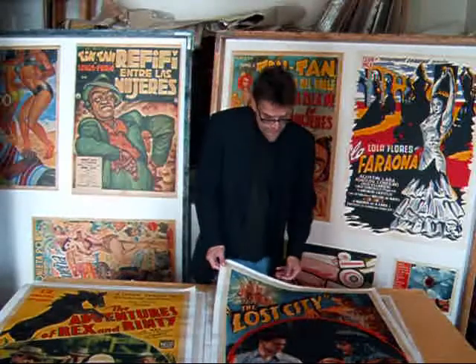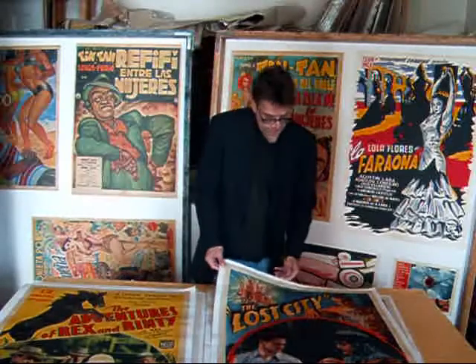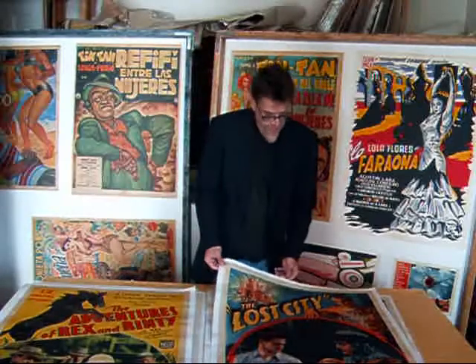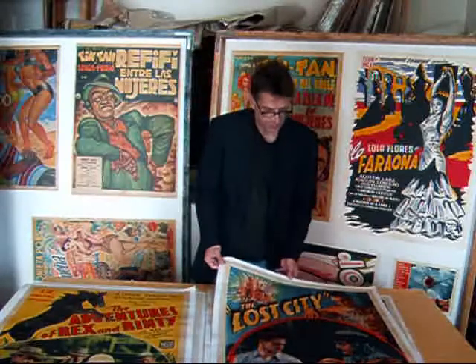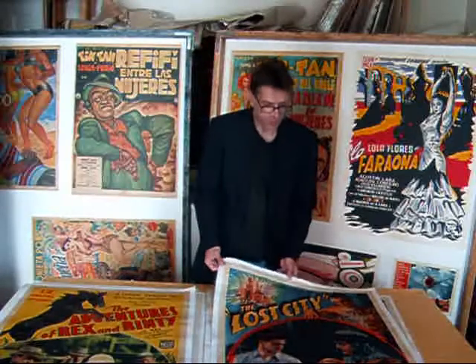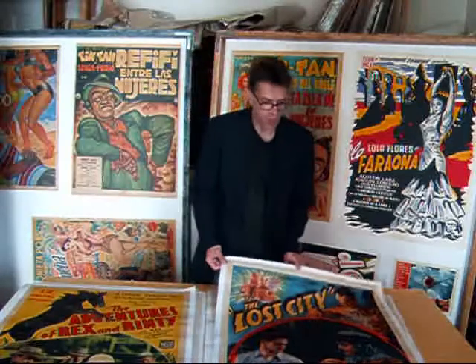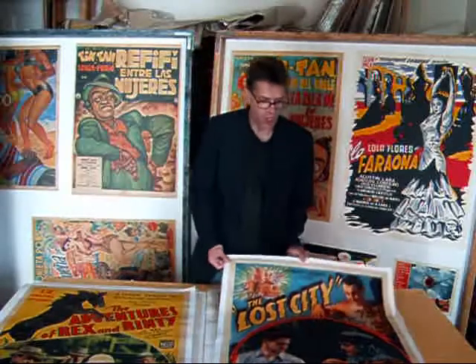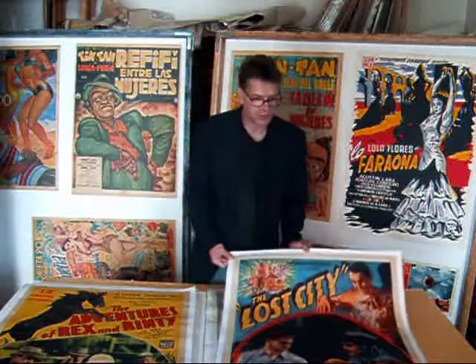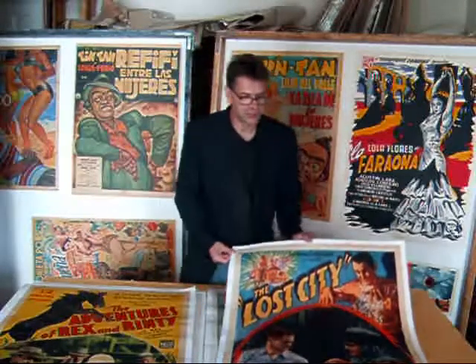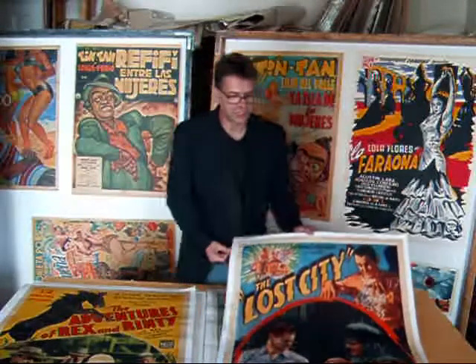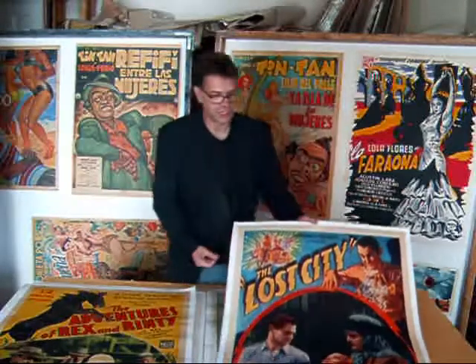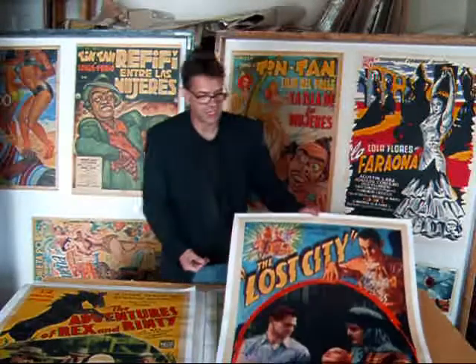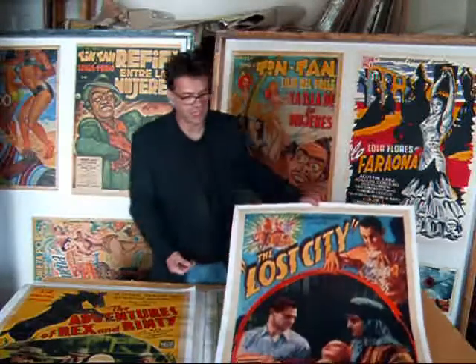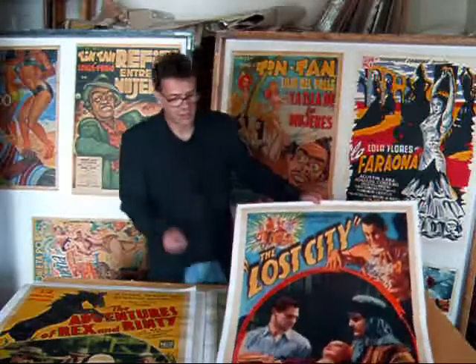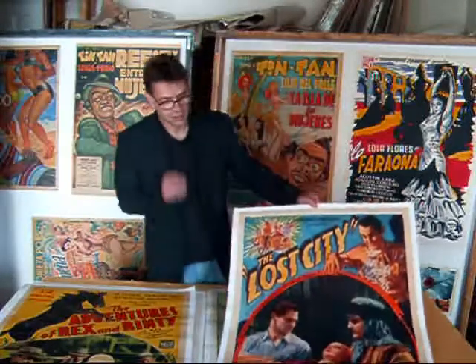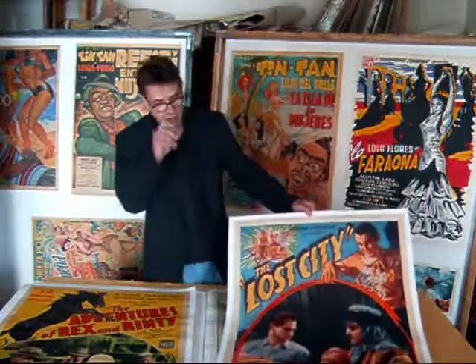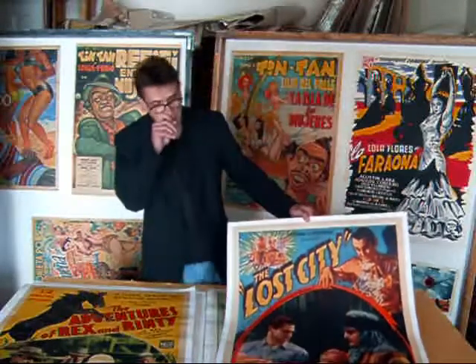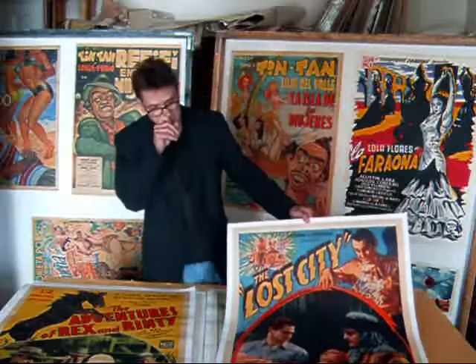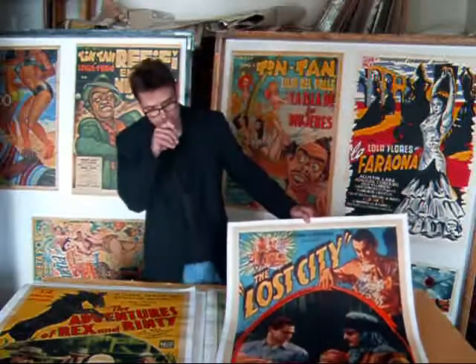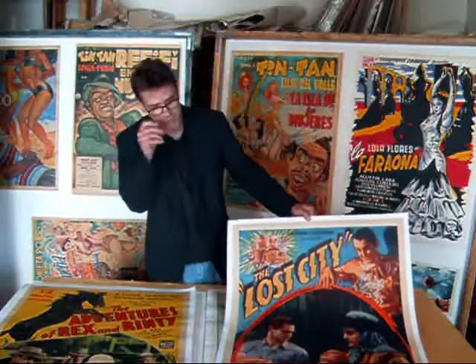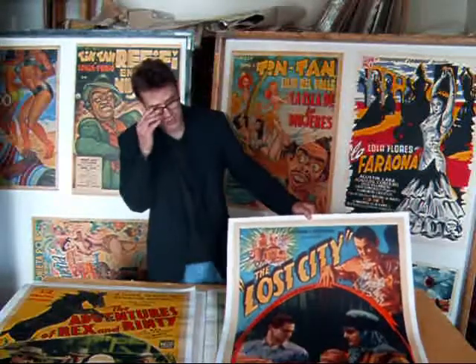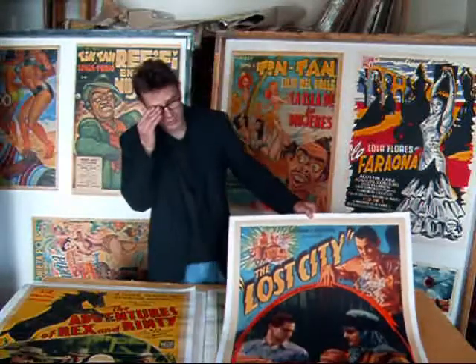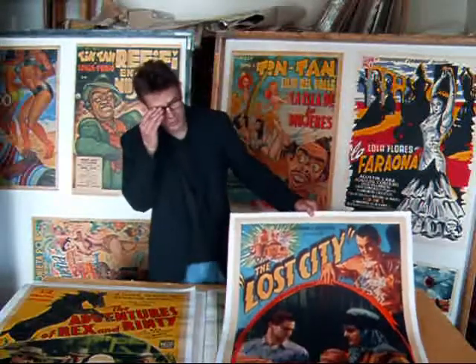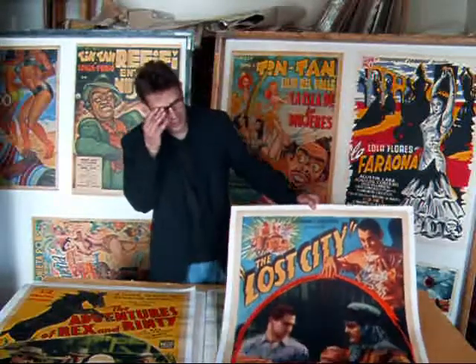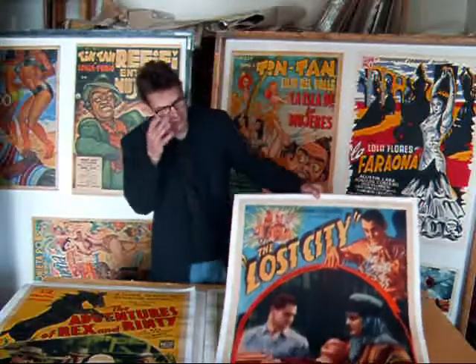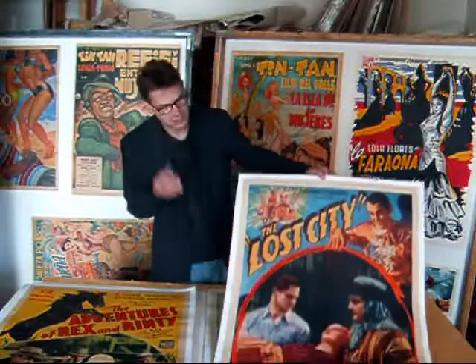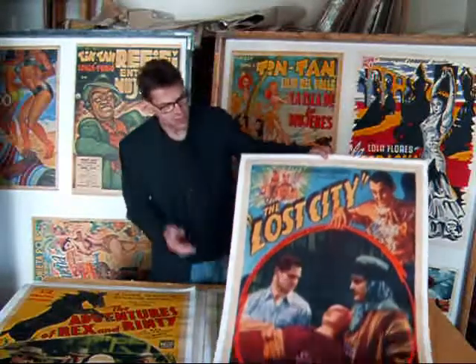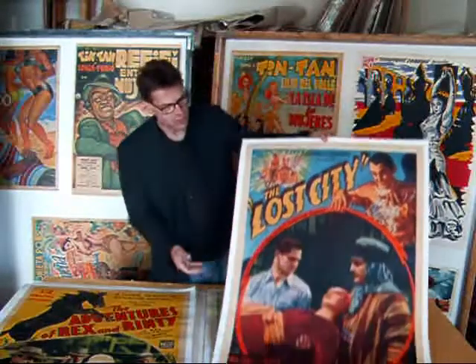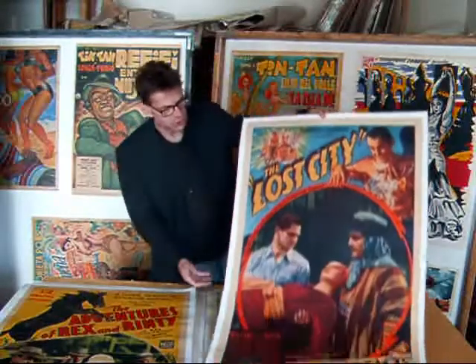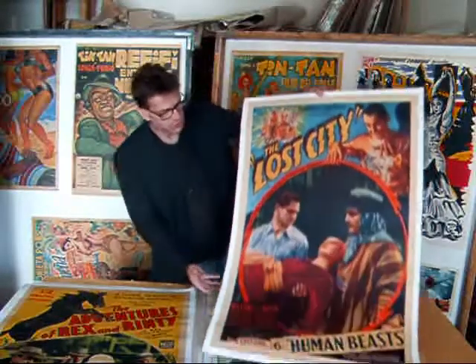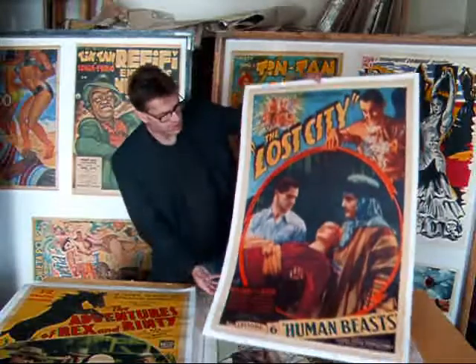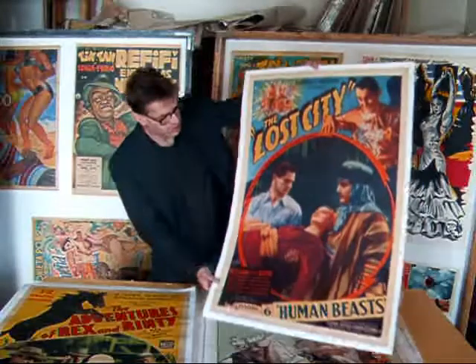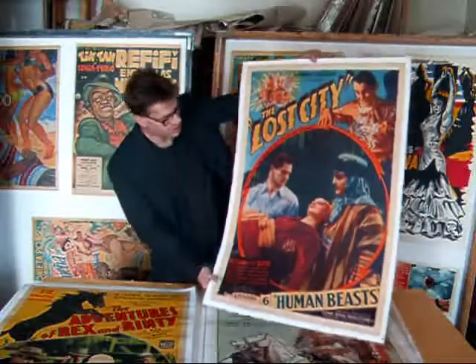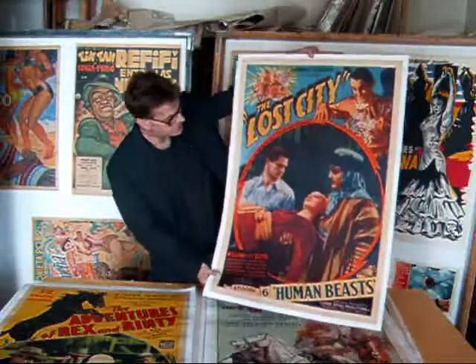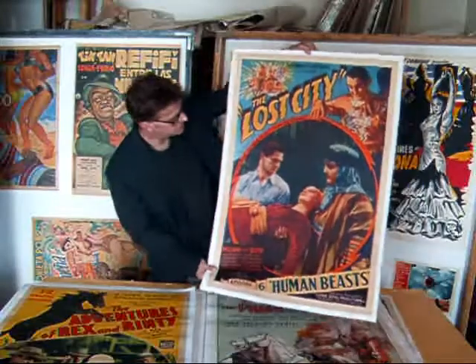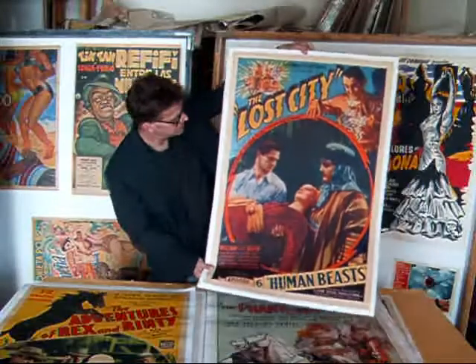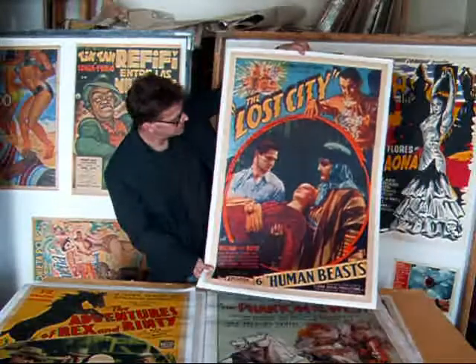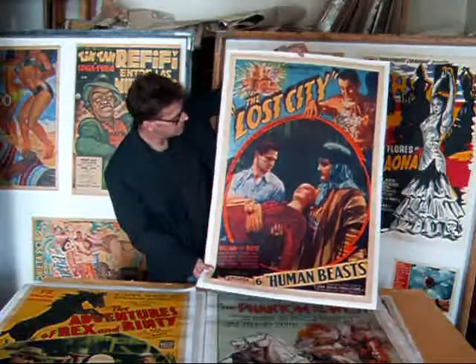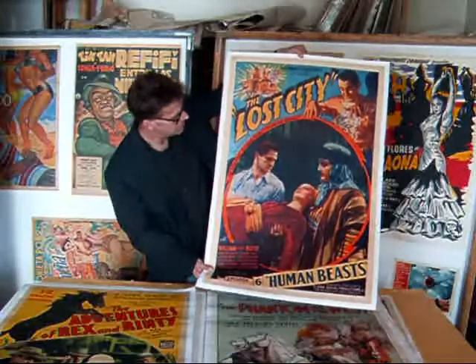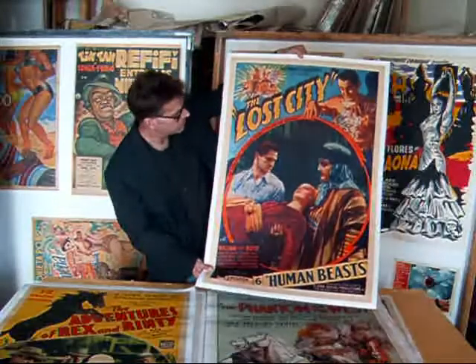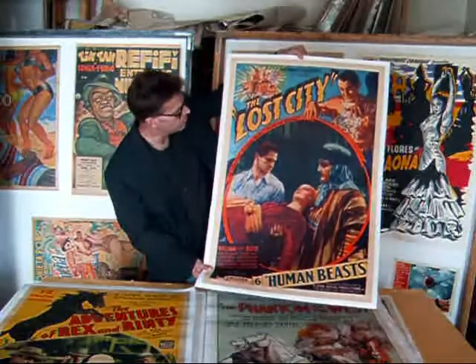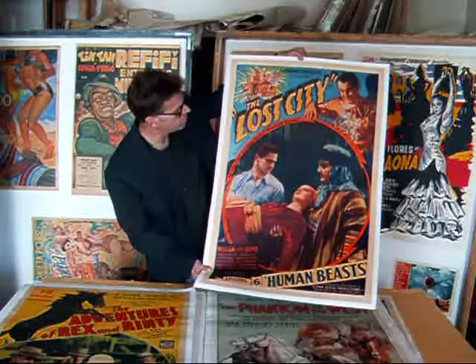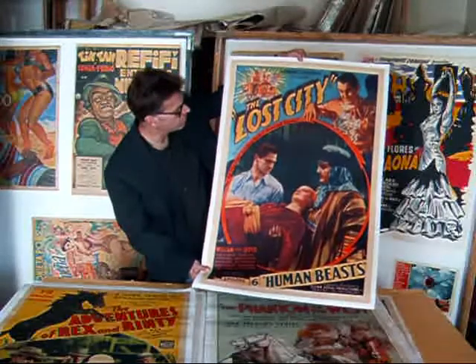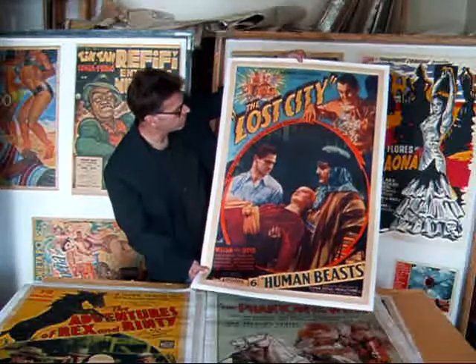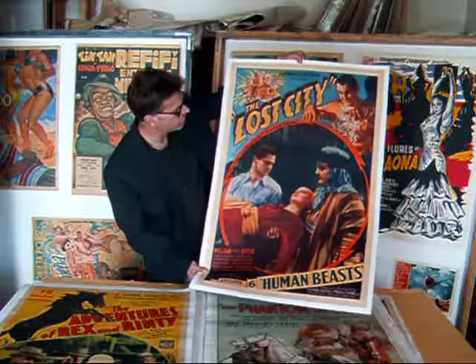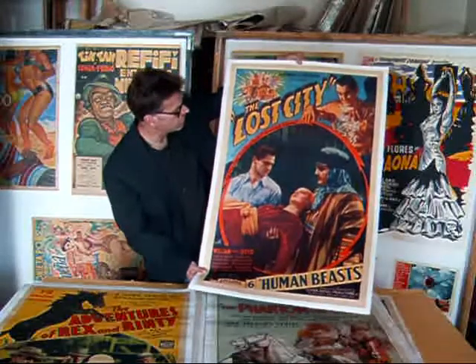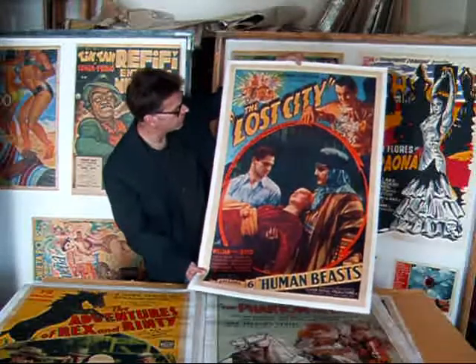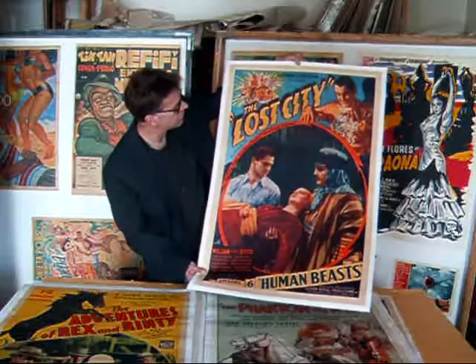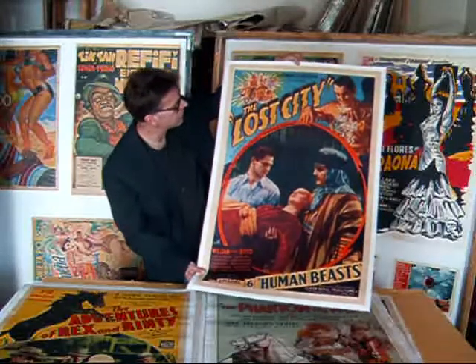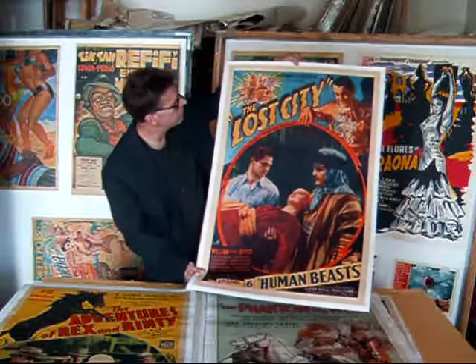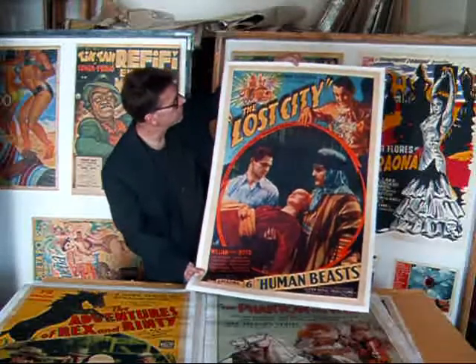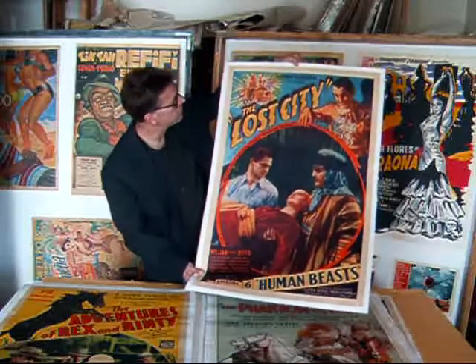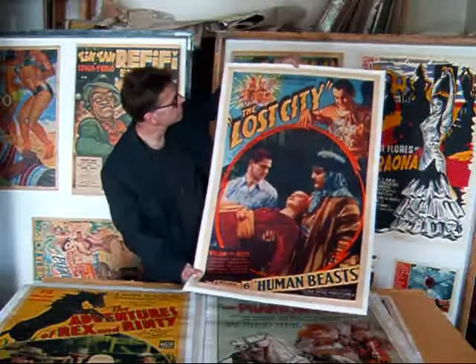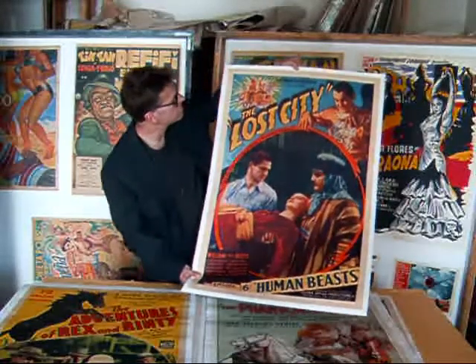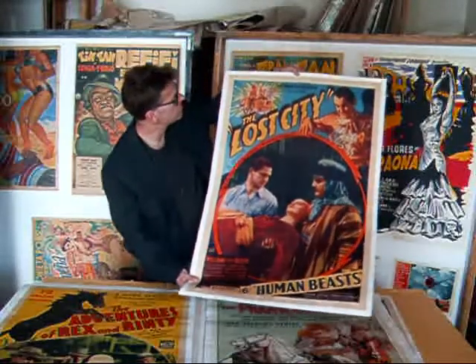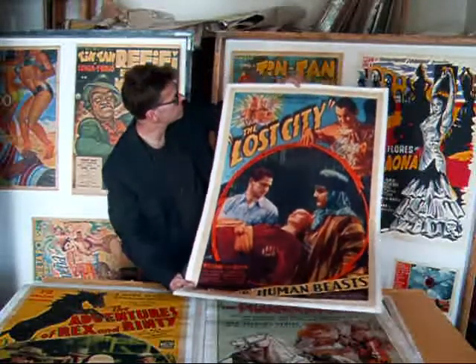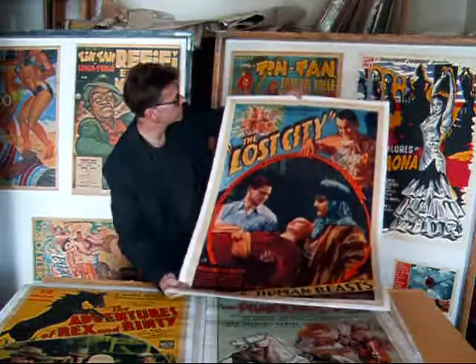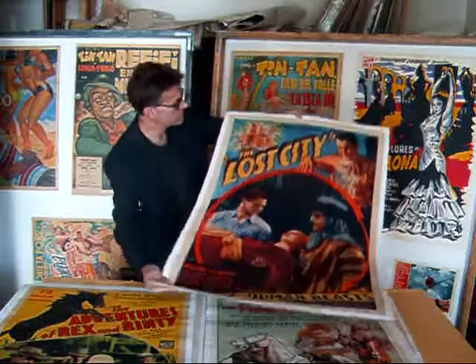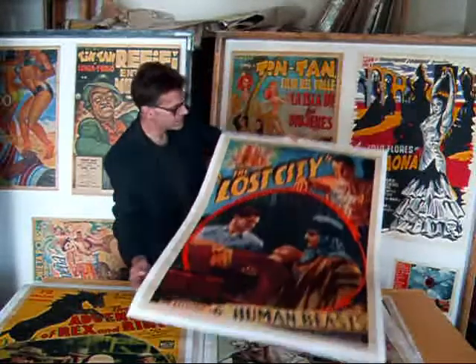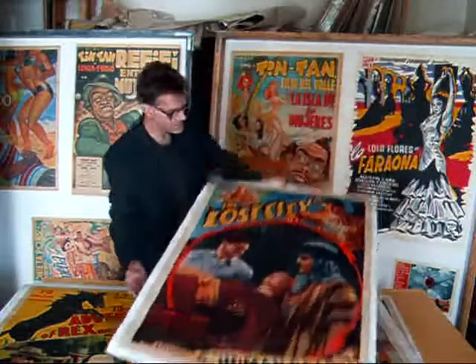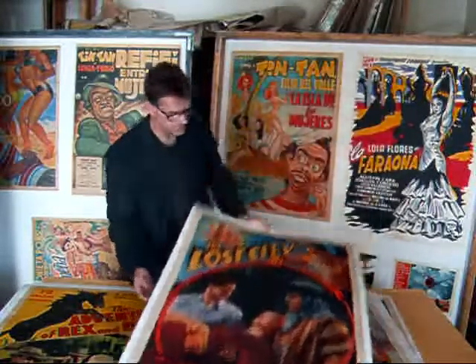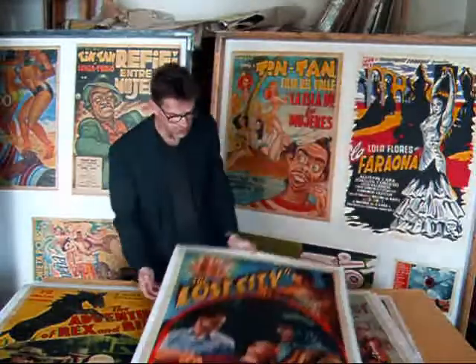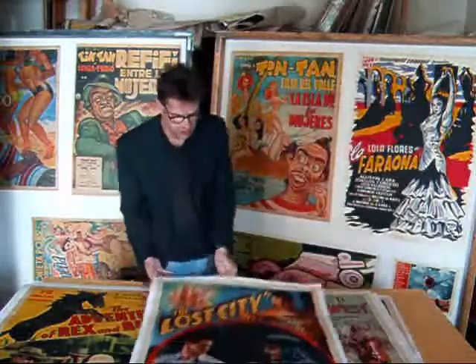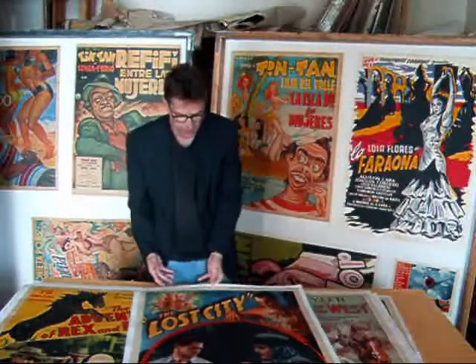The Lost City, Episode 6, Human Beasts. Beautiful color — it's almost like science fiction.